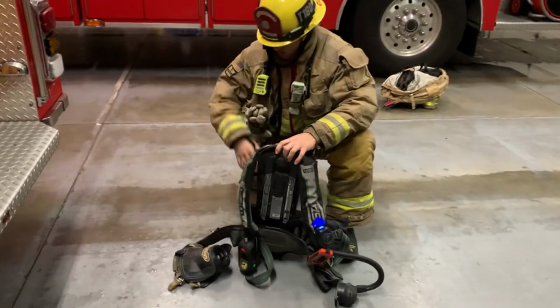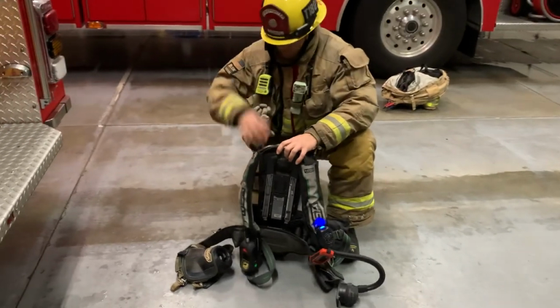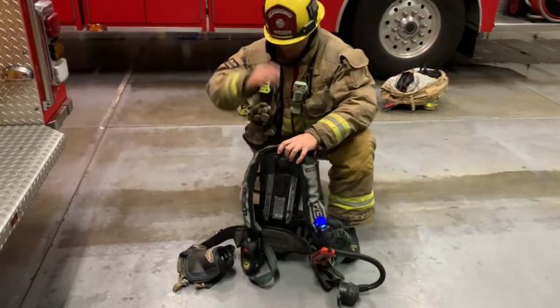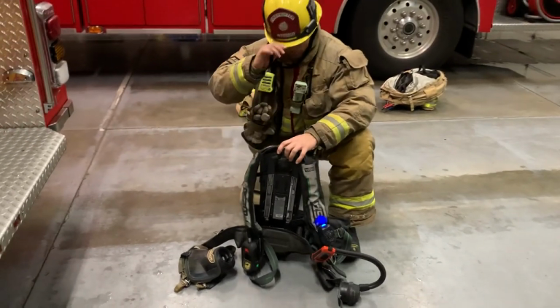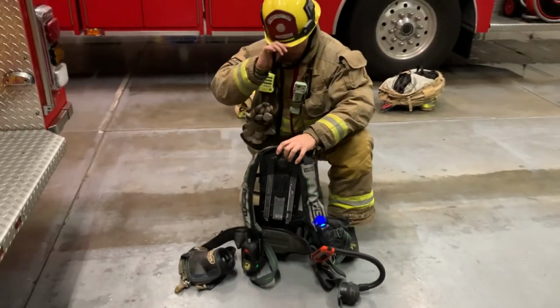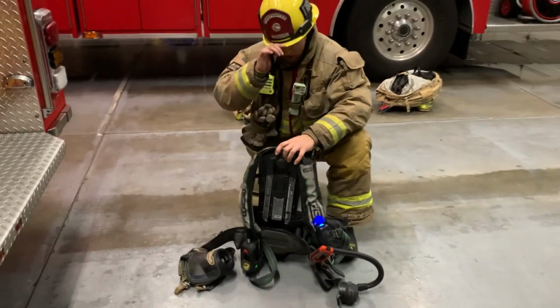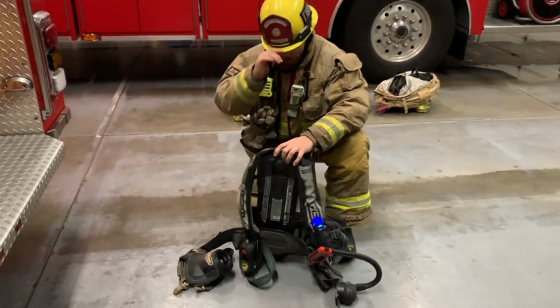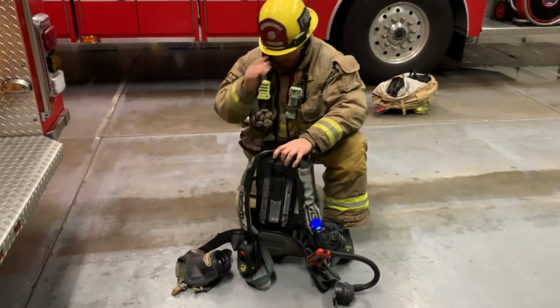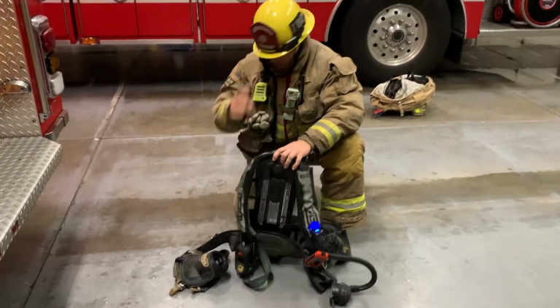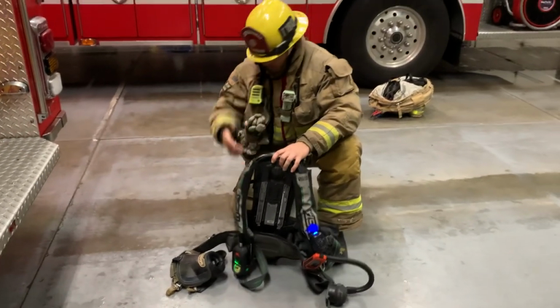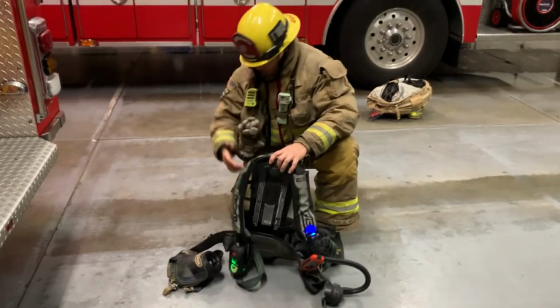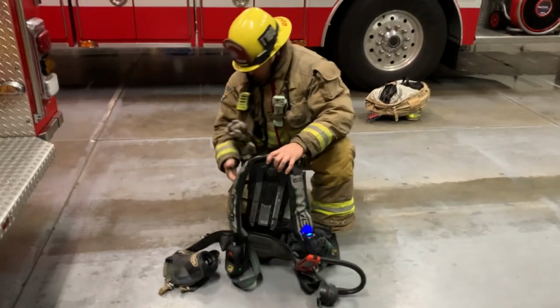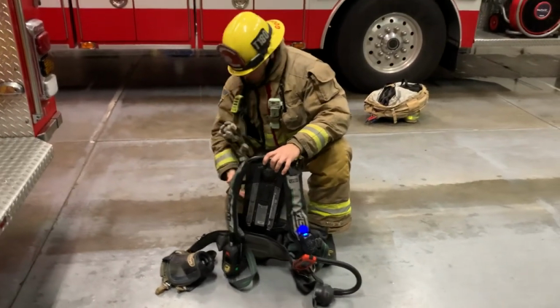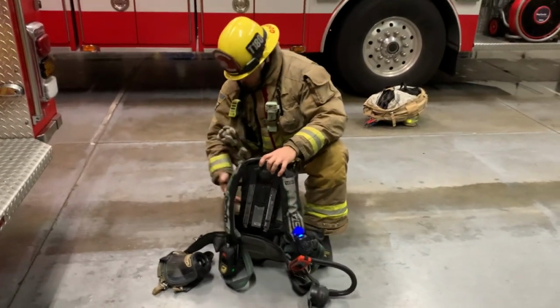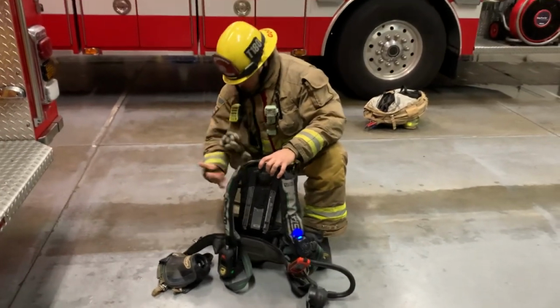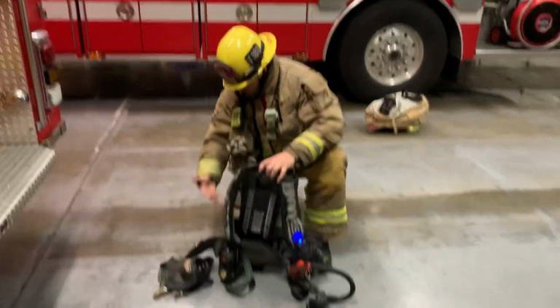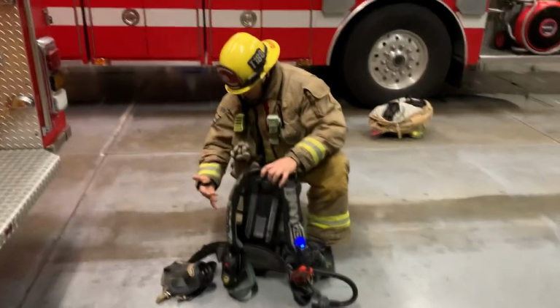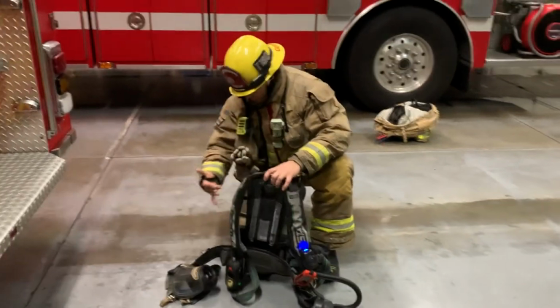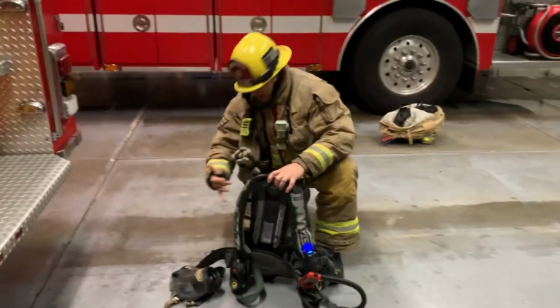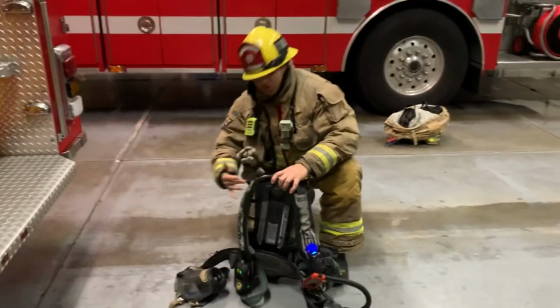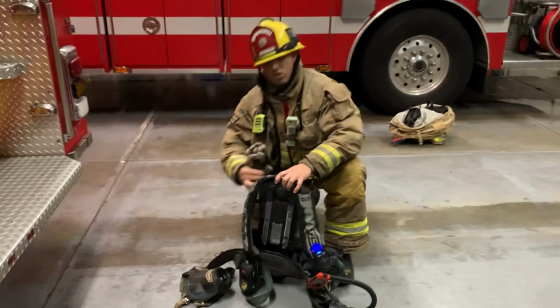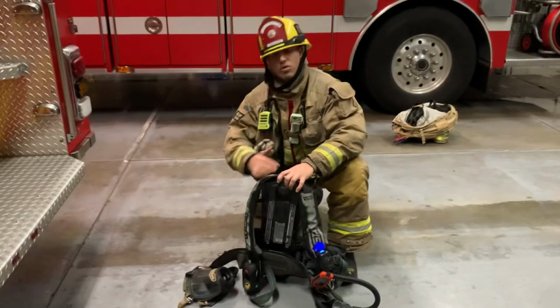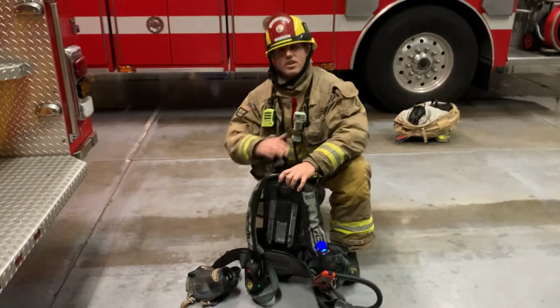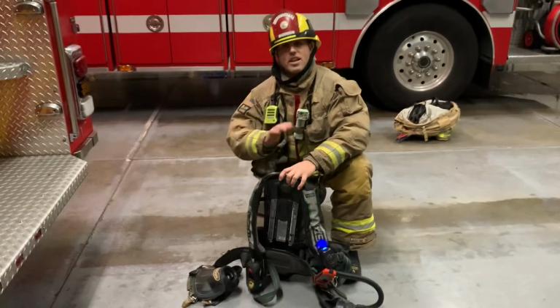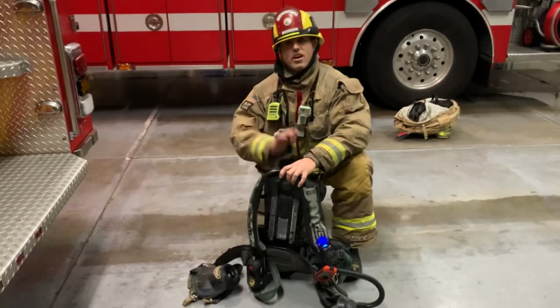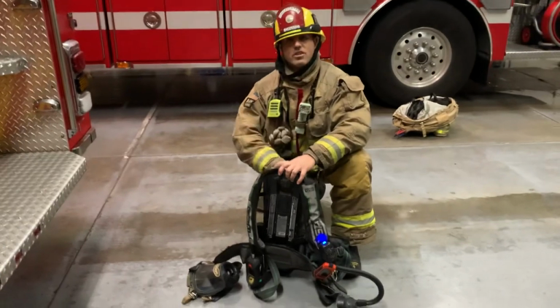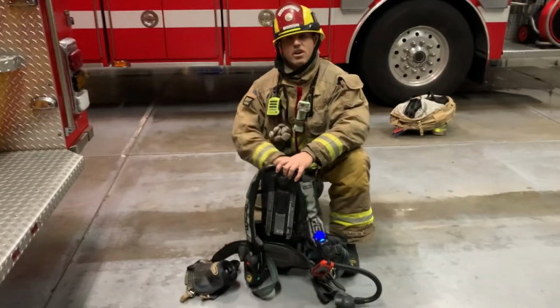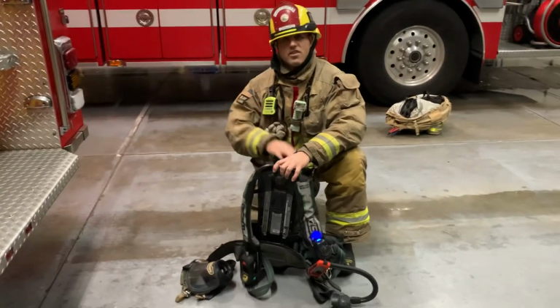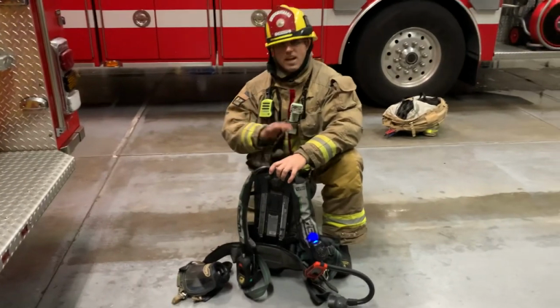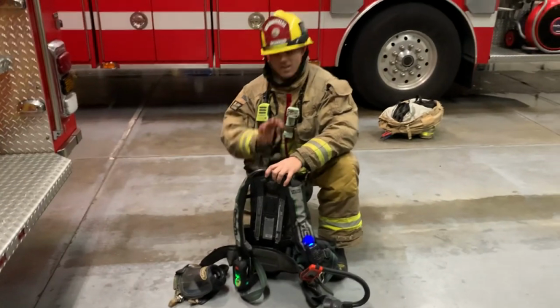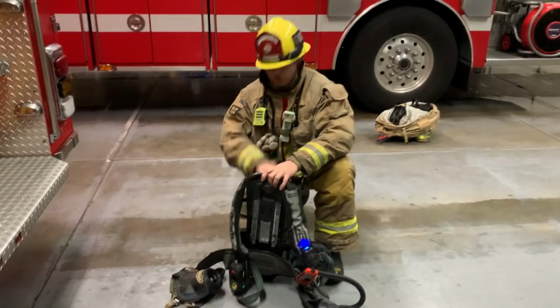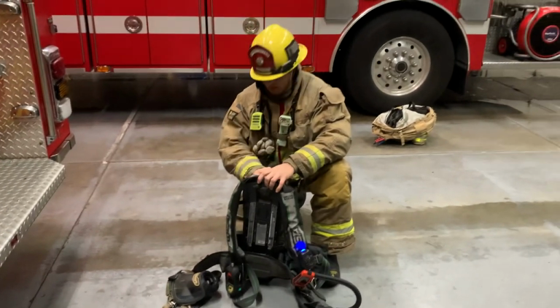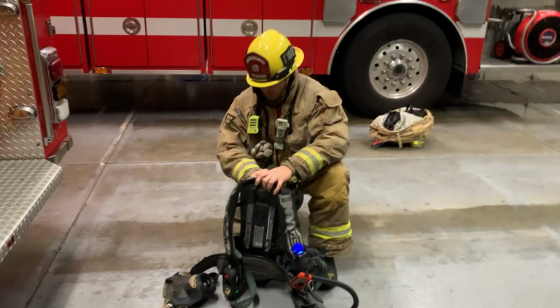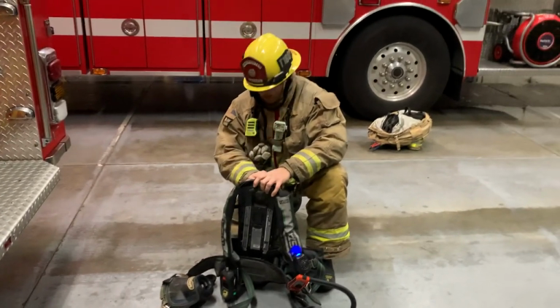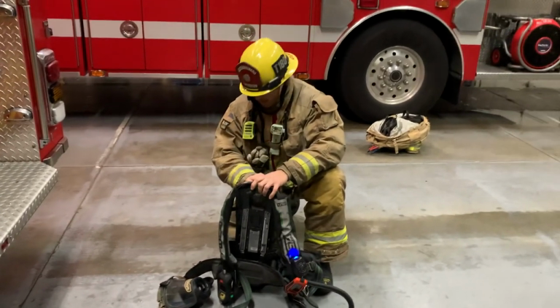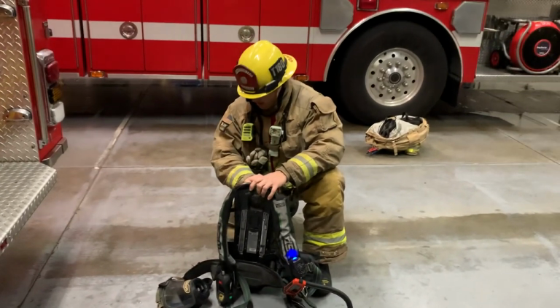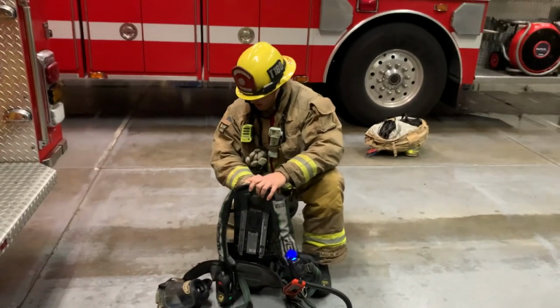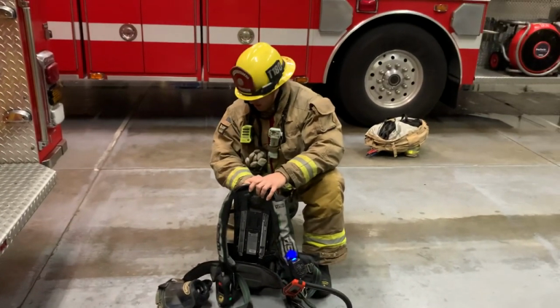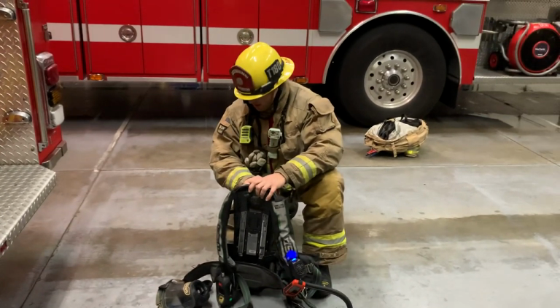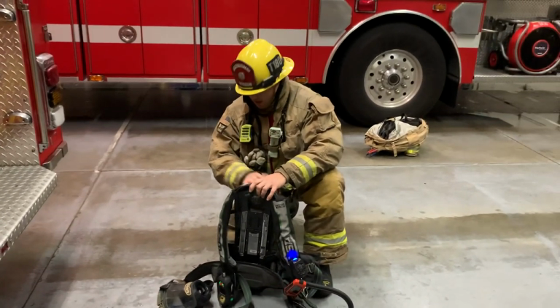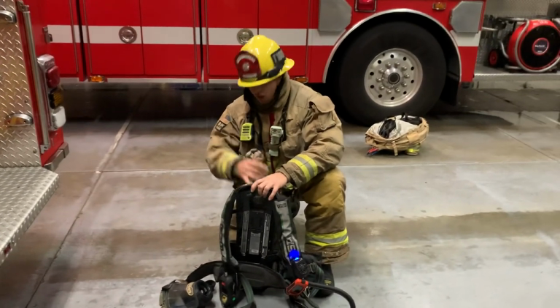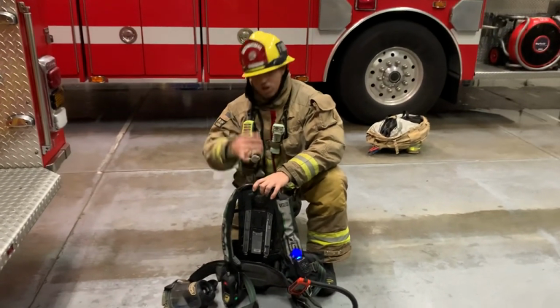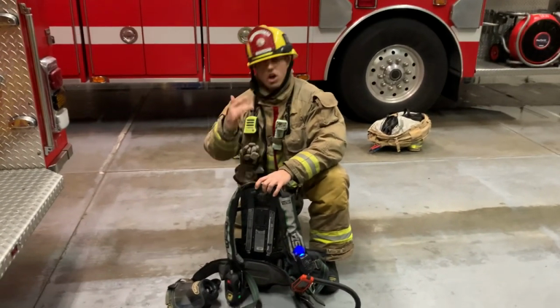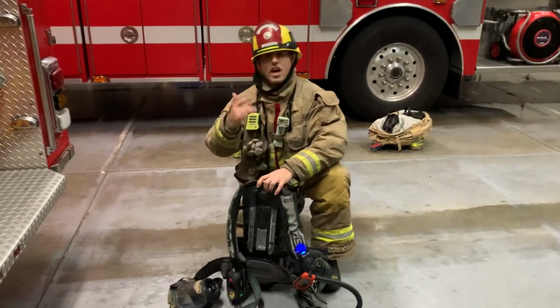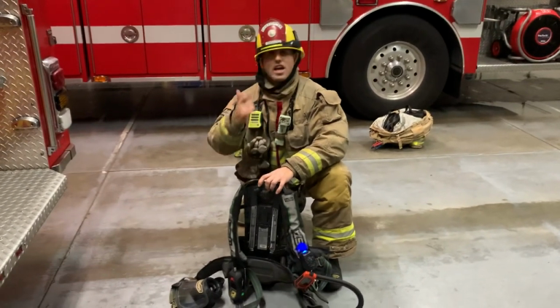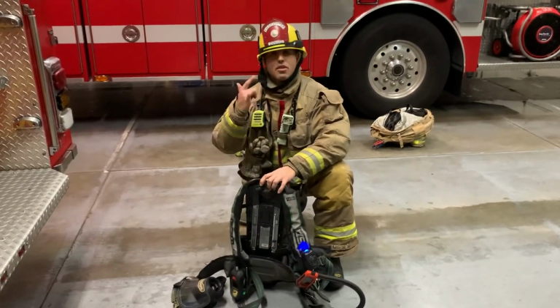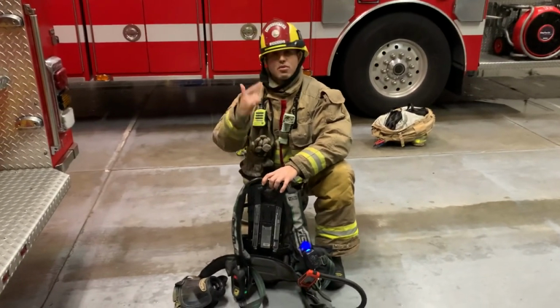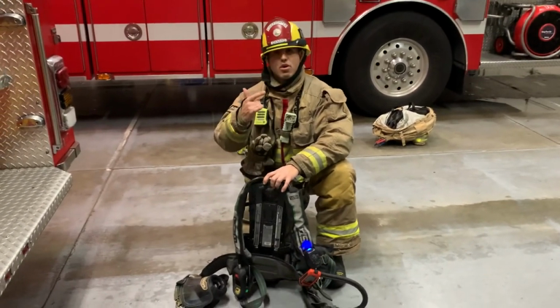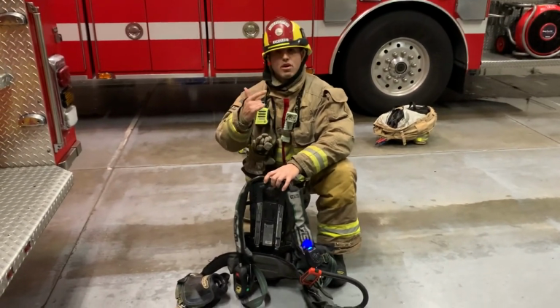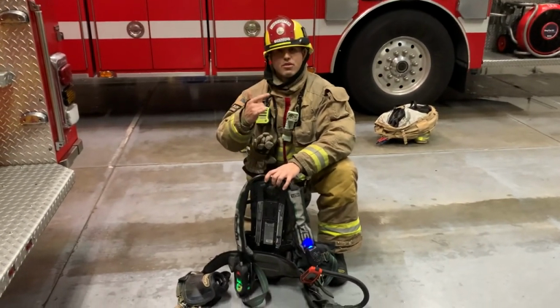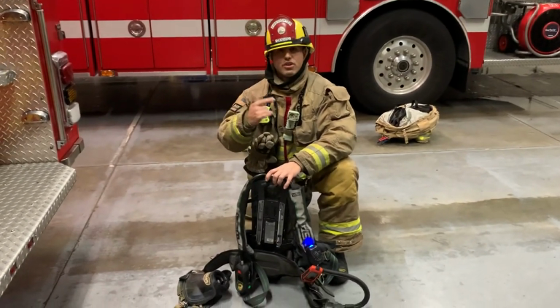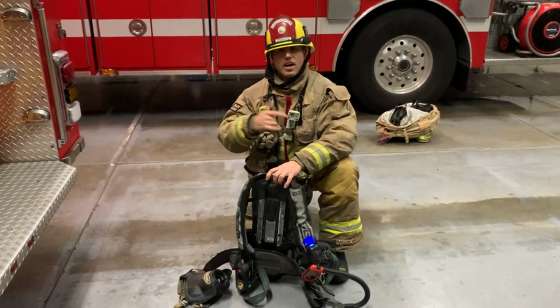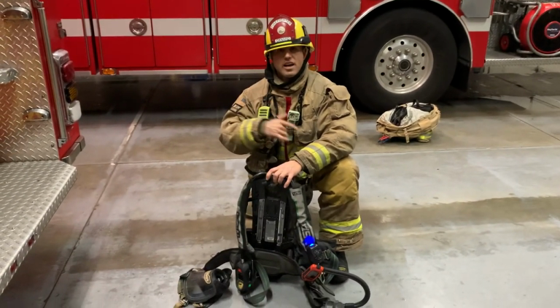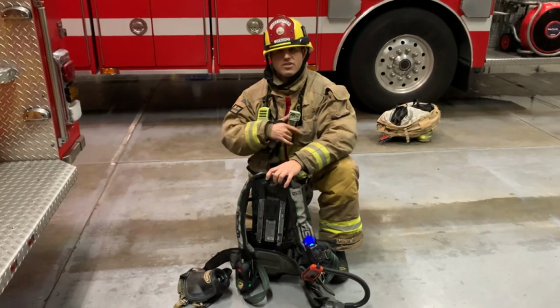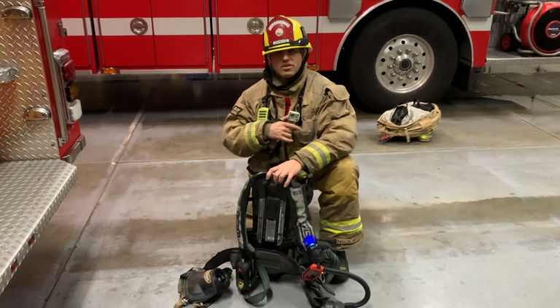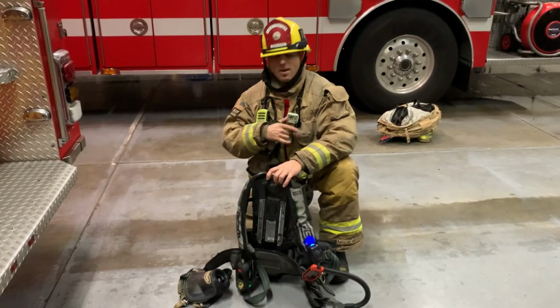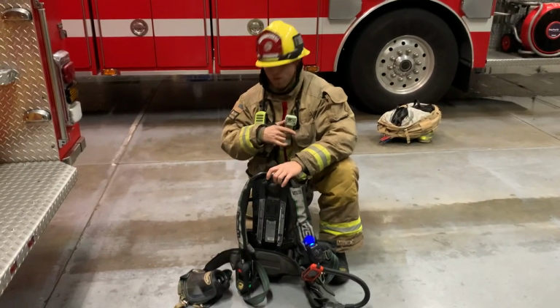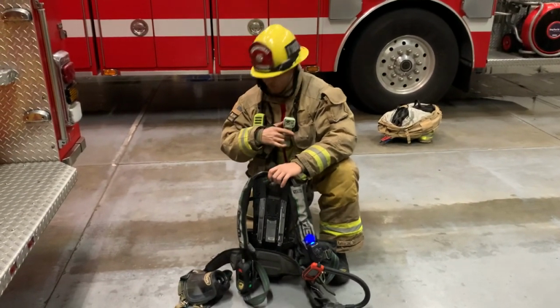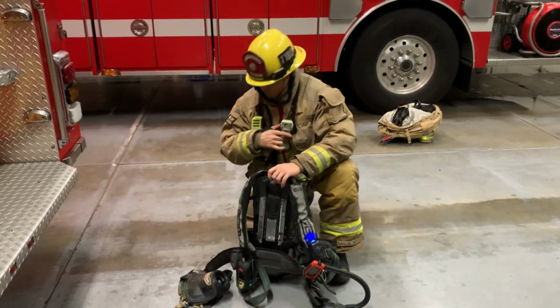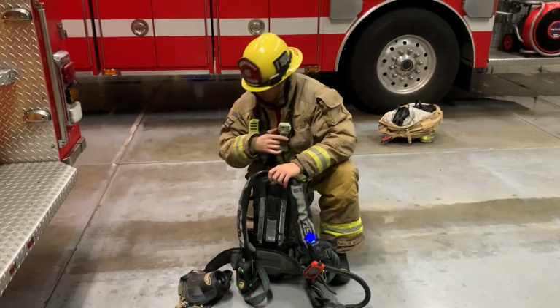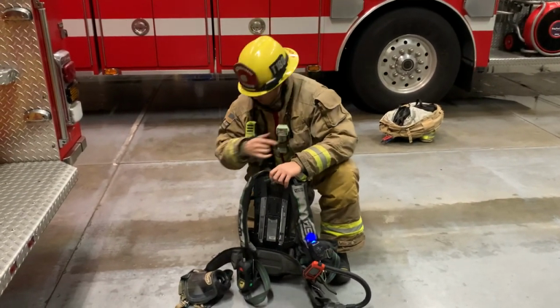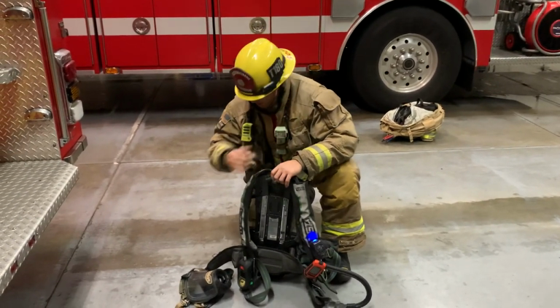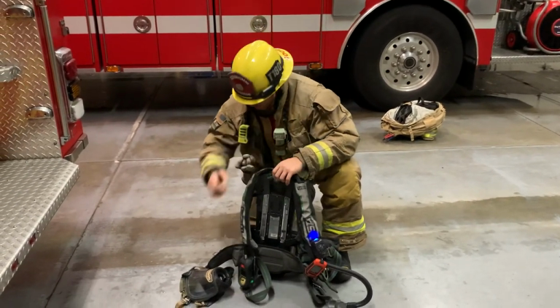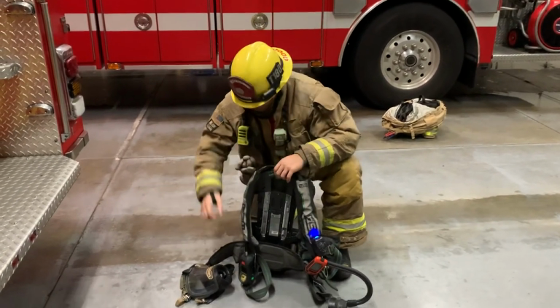So that concludes the basic rundown on the SCBA. I'll go ahead and throw it on for you guys and demo it right now.